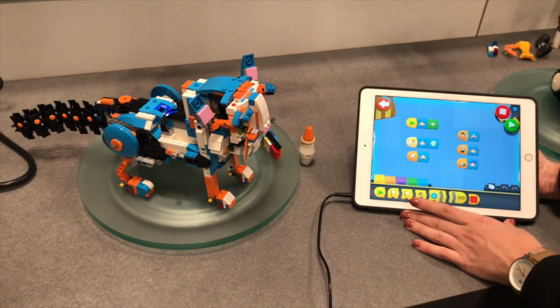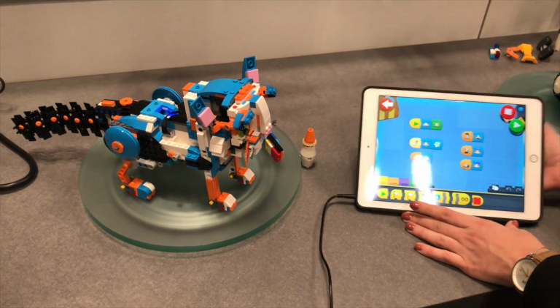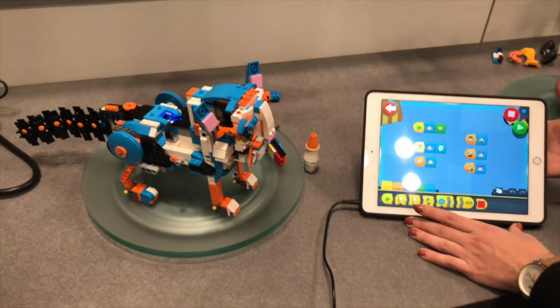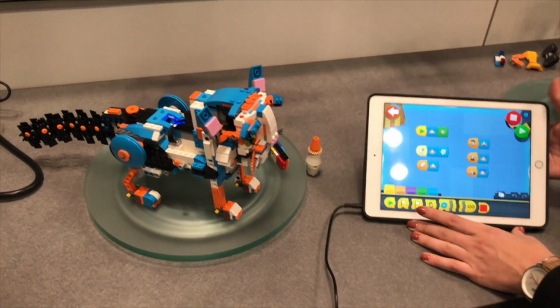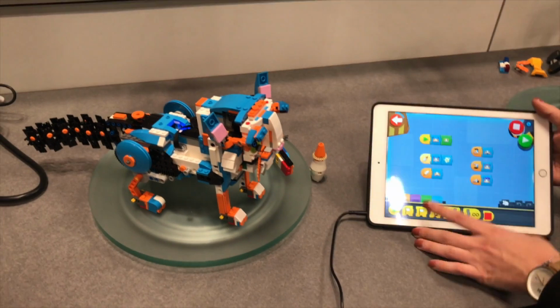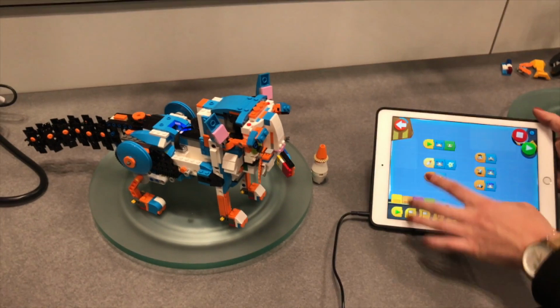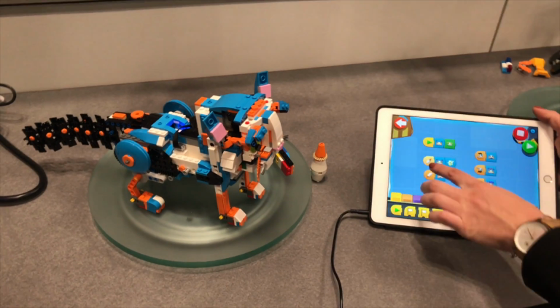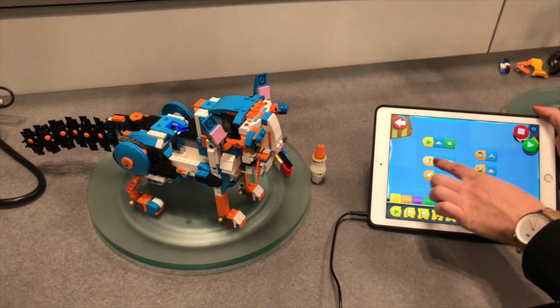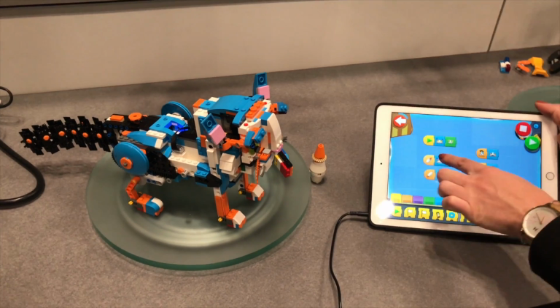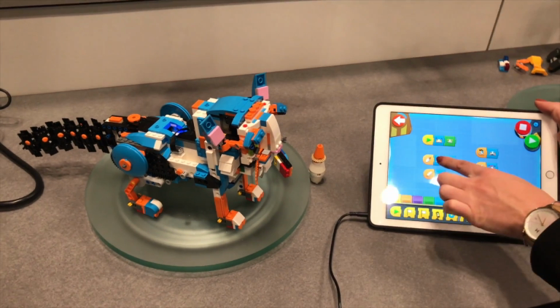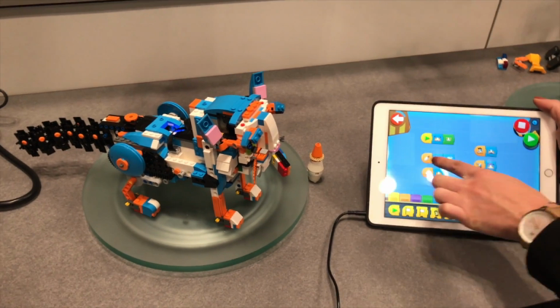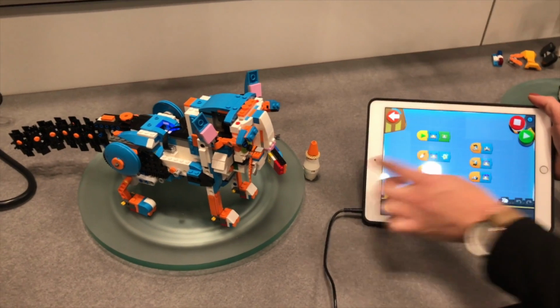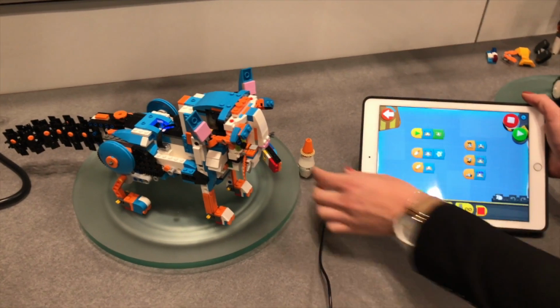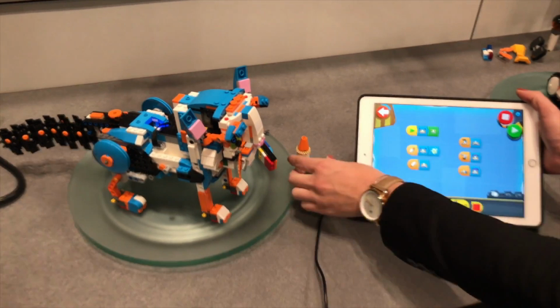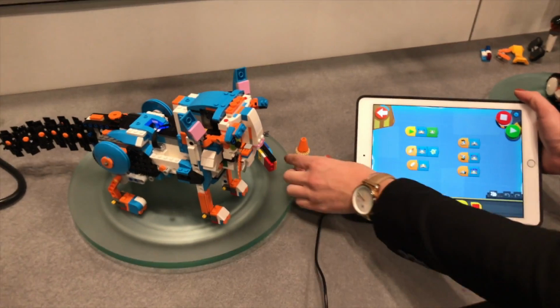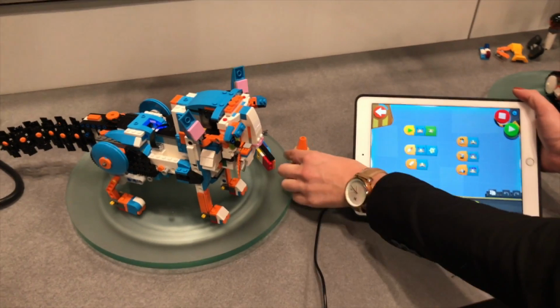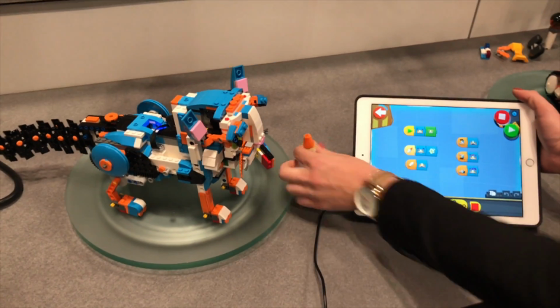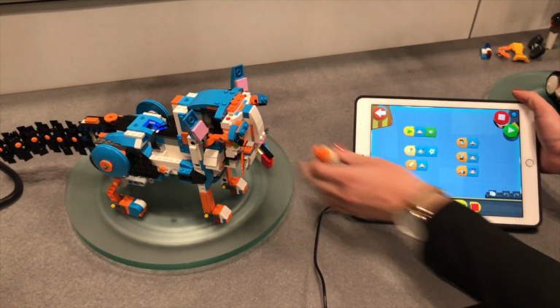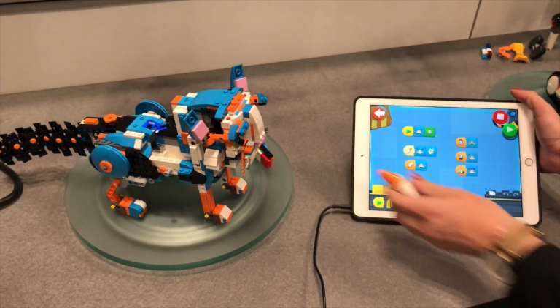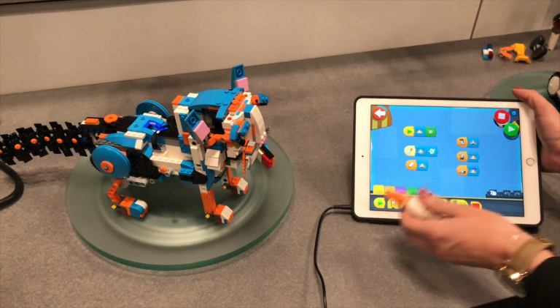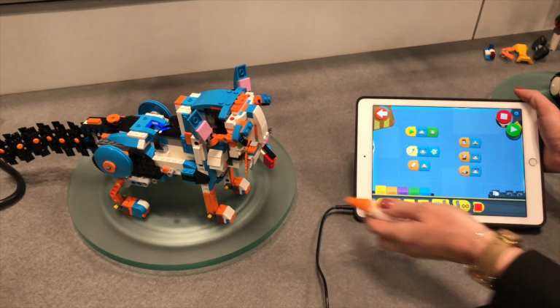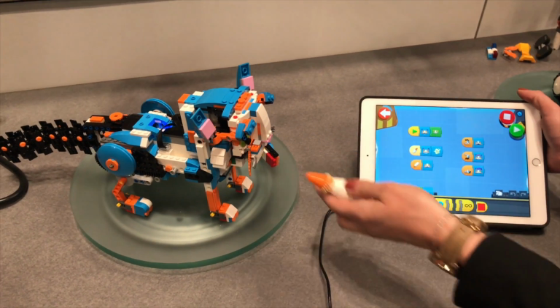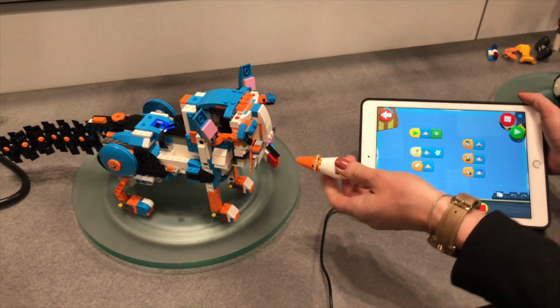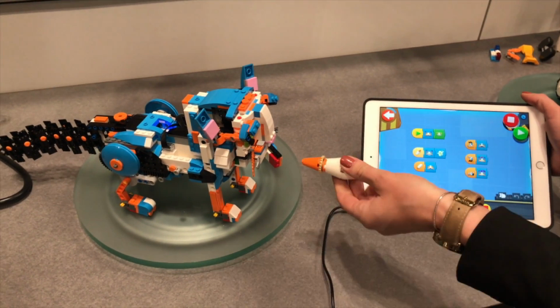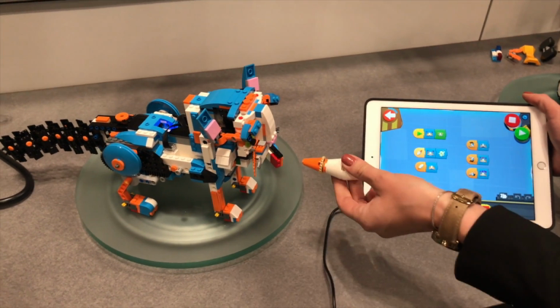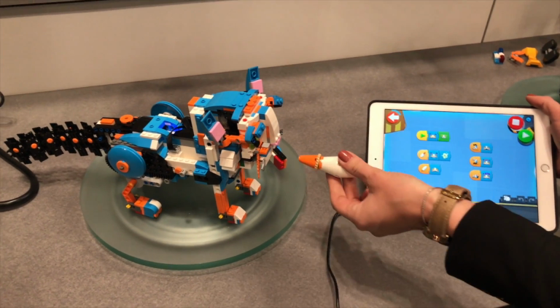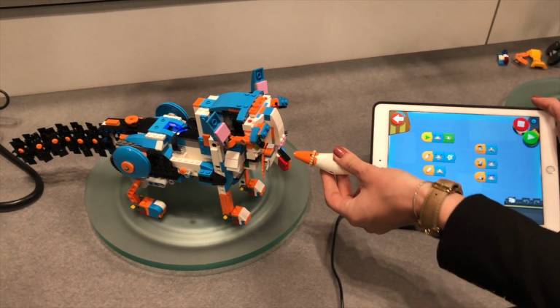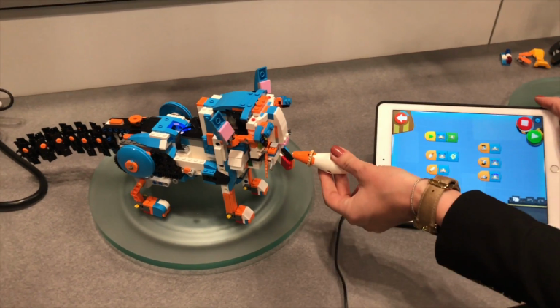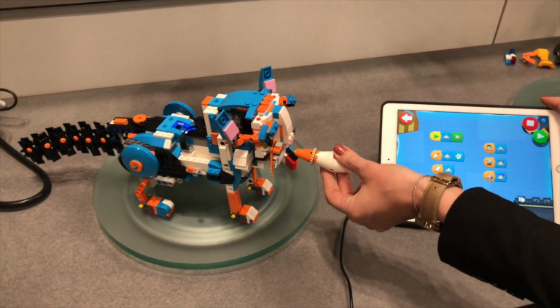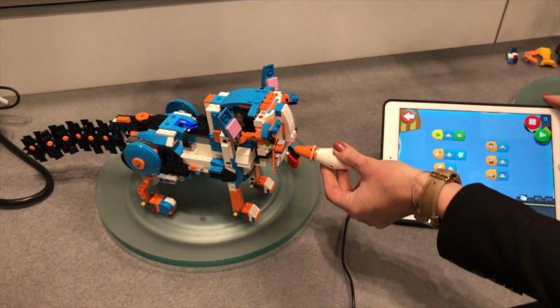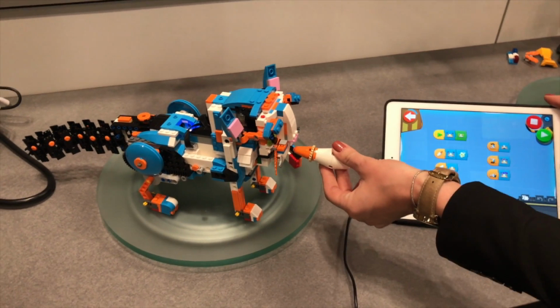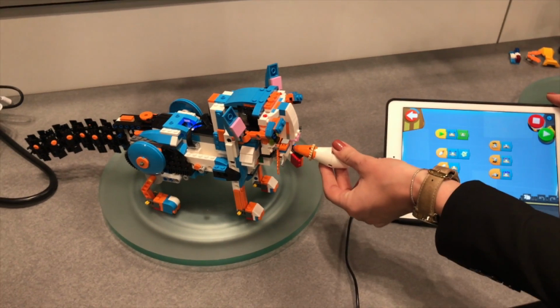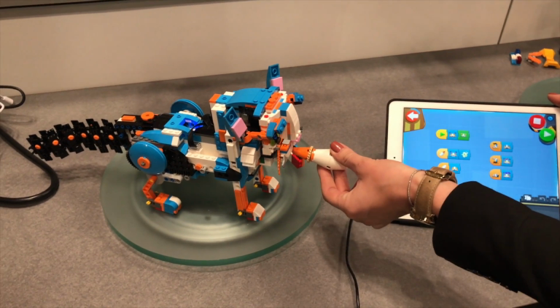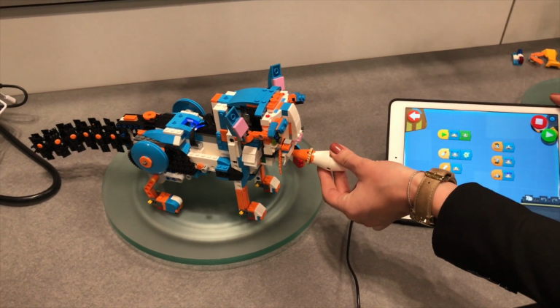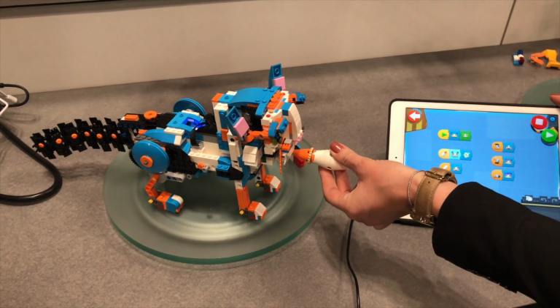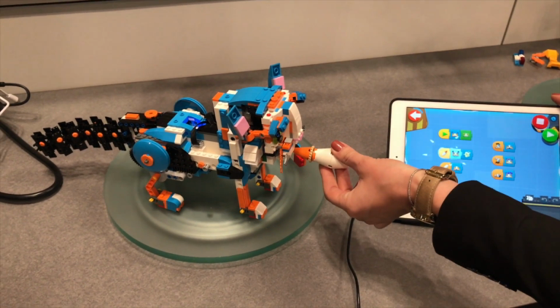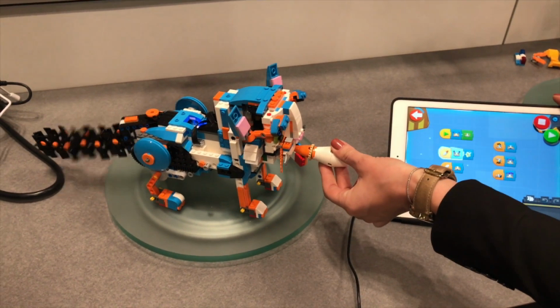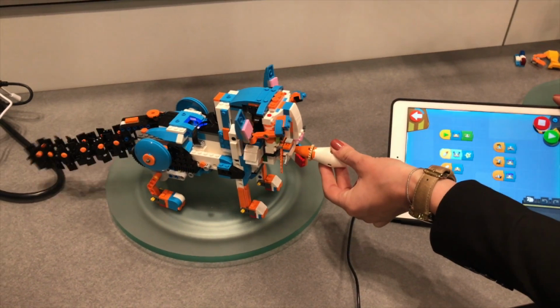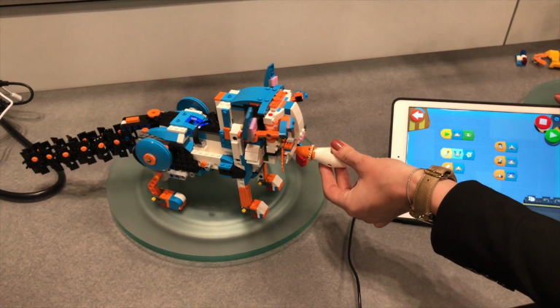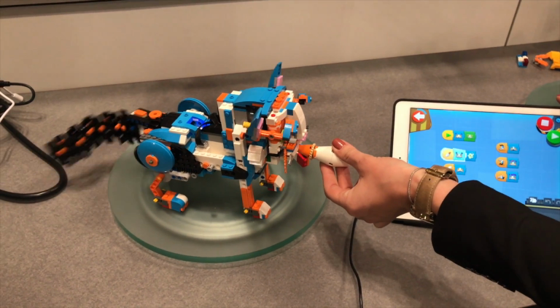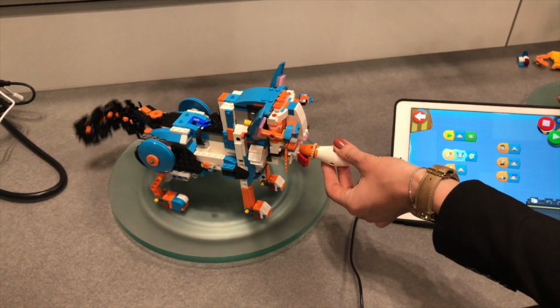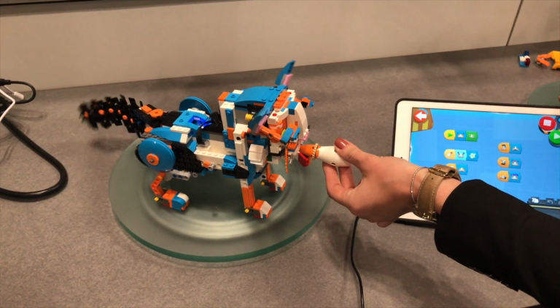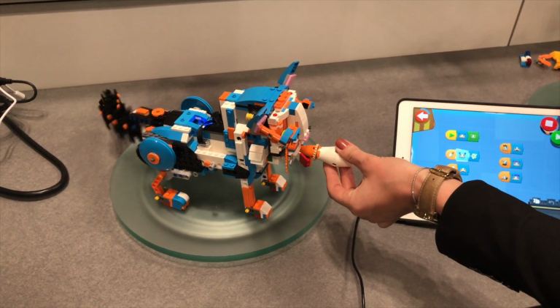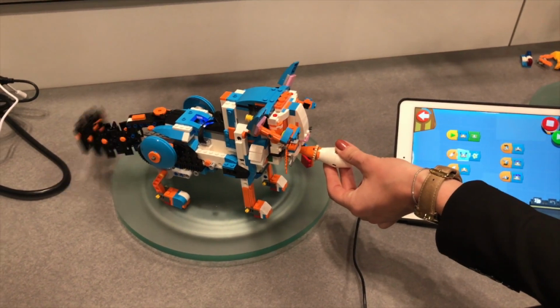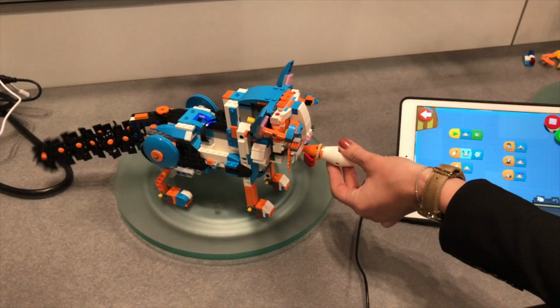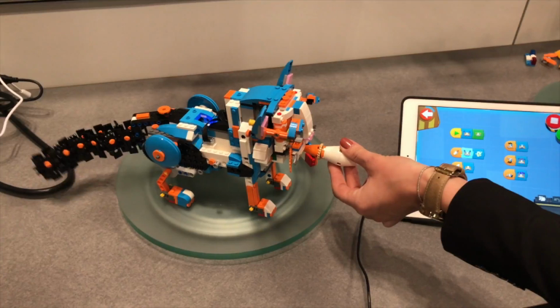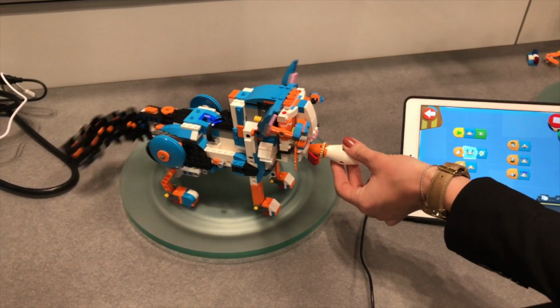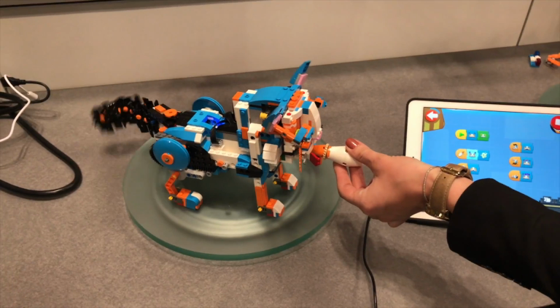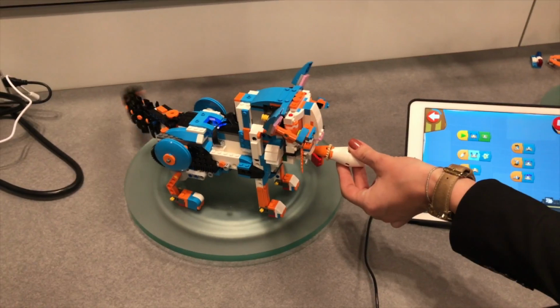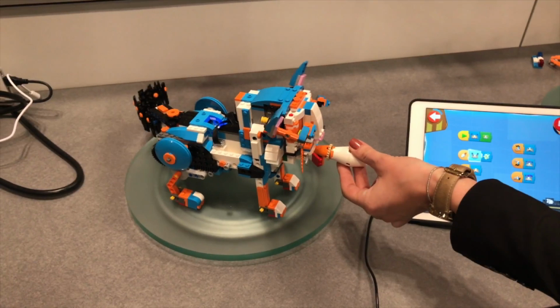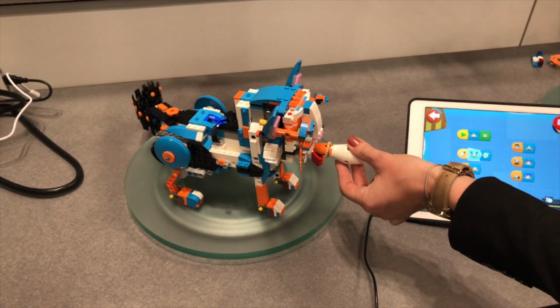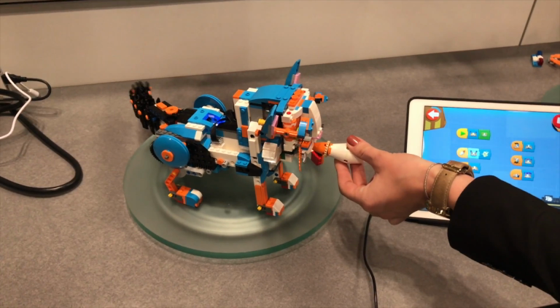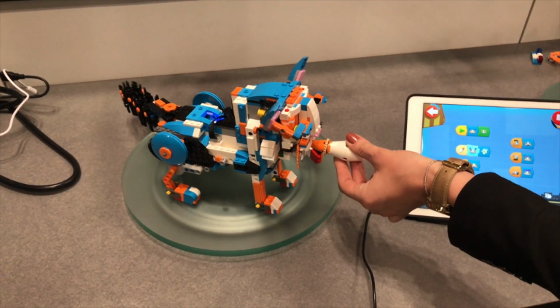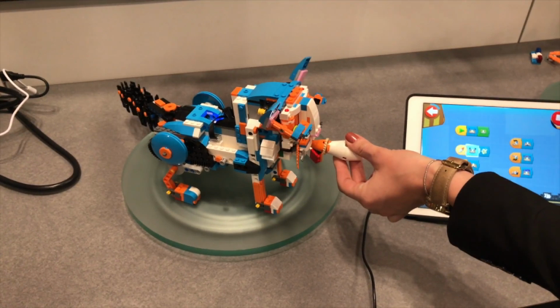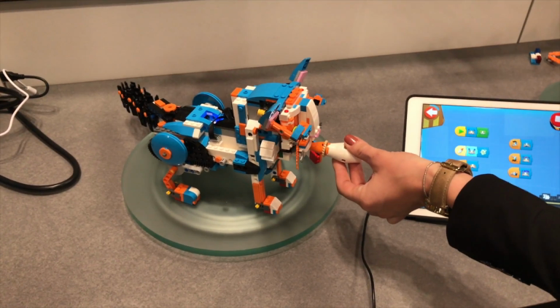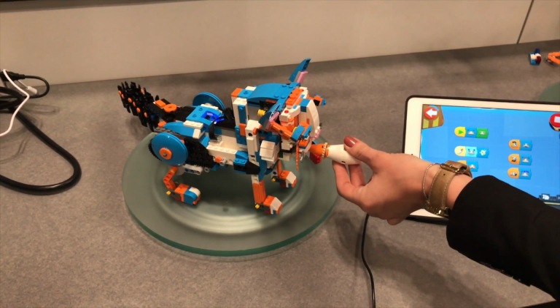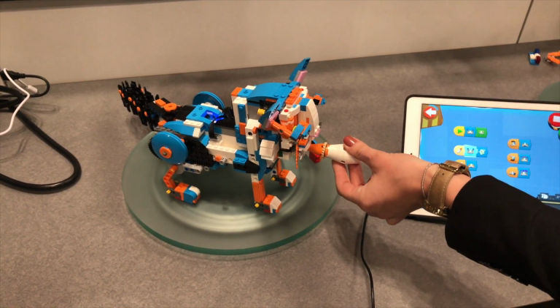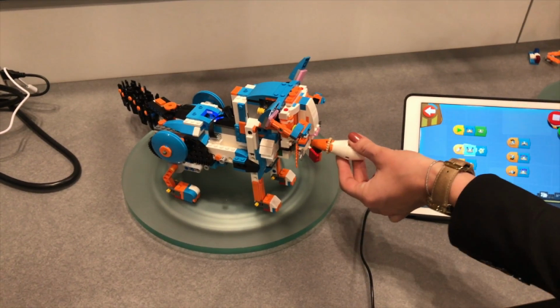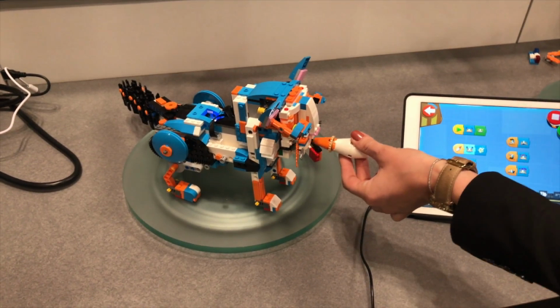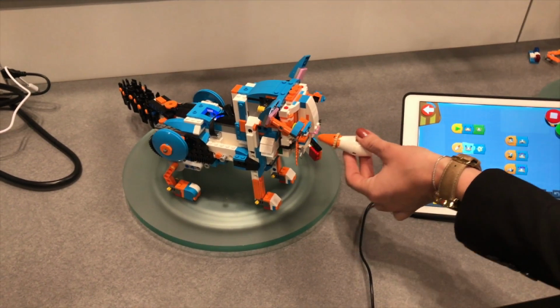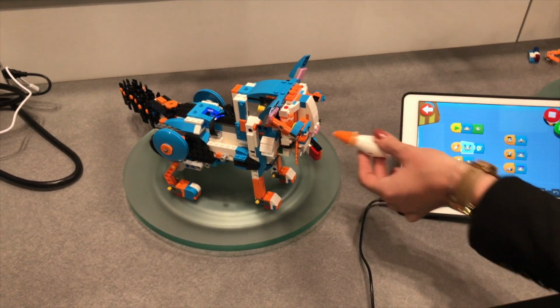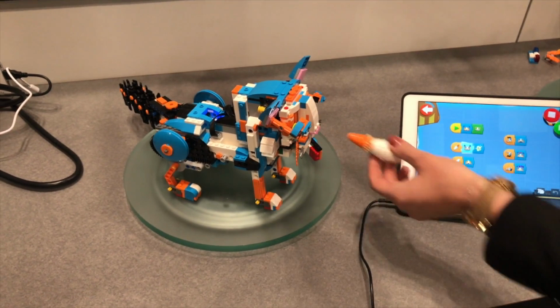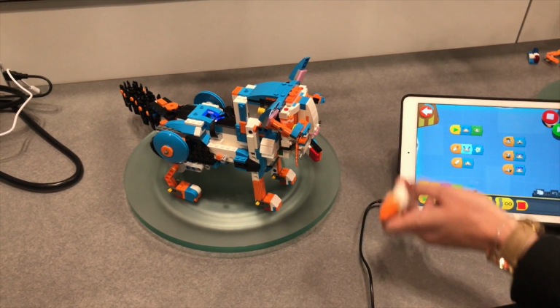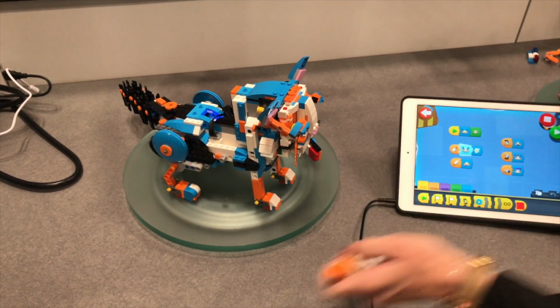So if you turn that on and it's flashing, you can put the milk bottle up to his mouth and he'll drink the milk.